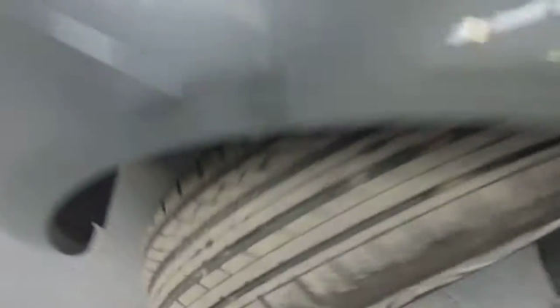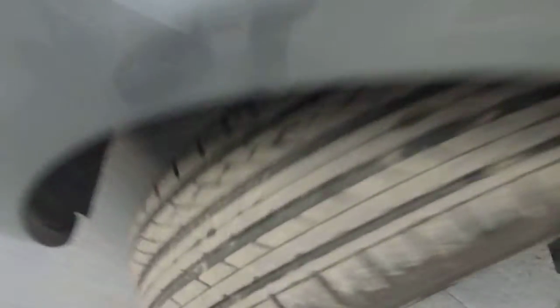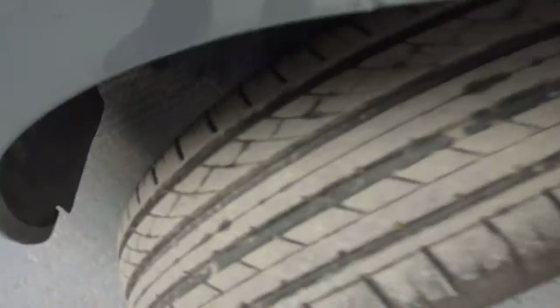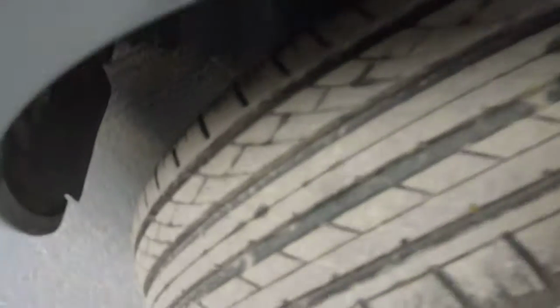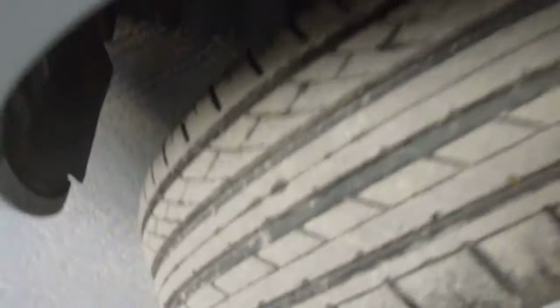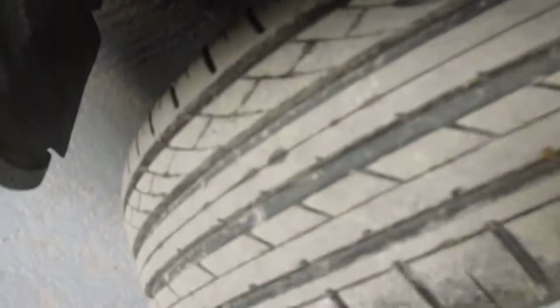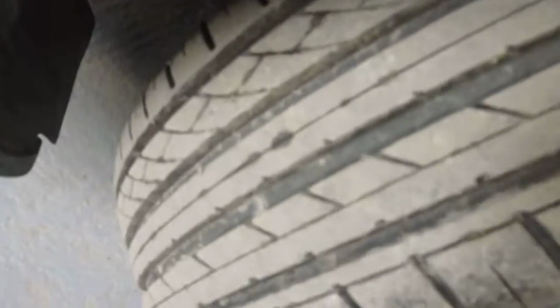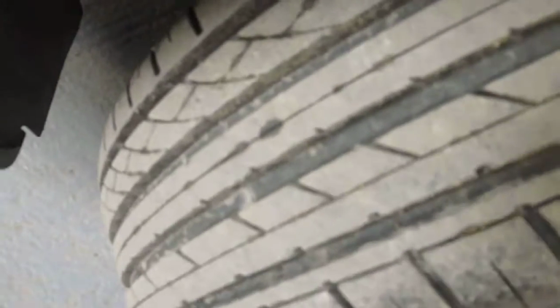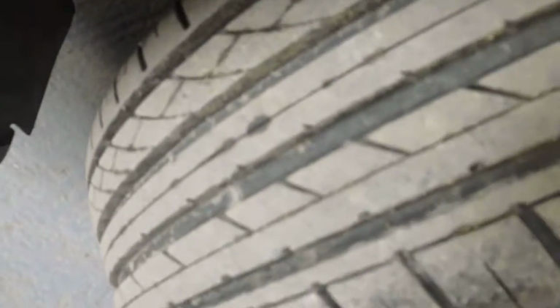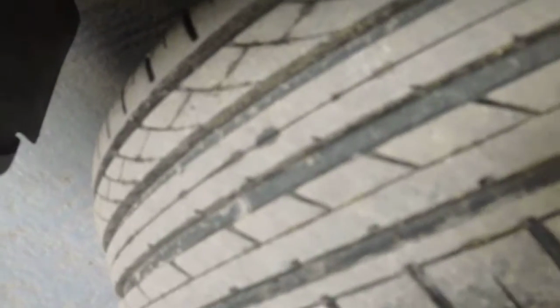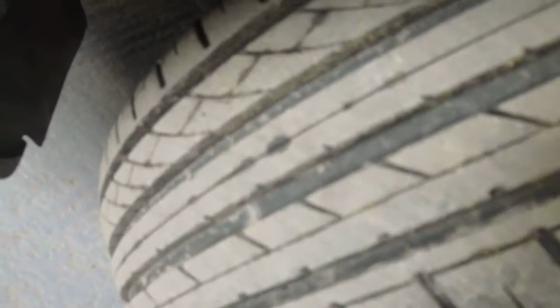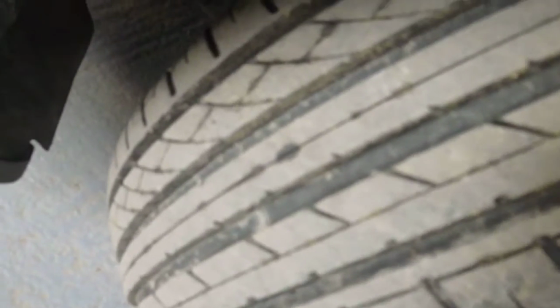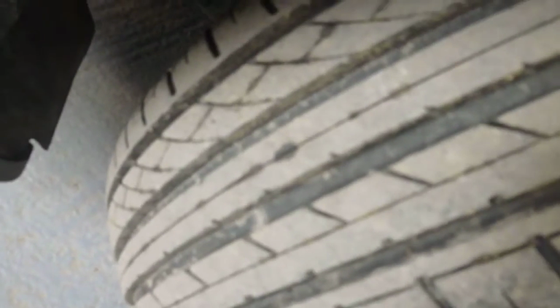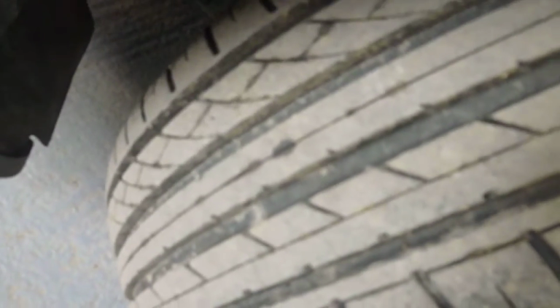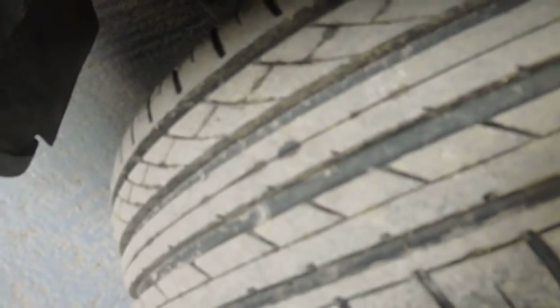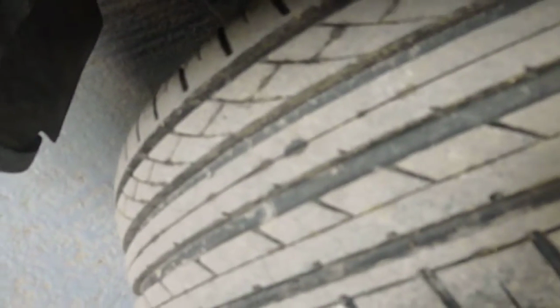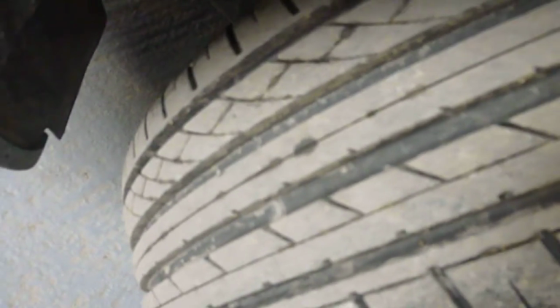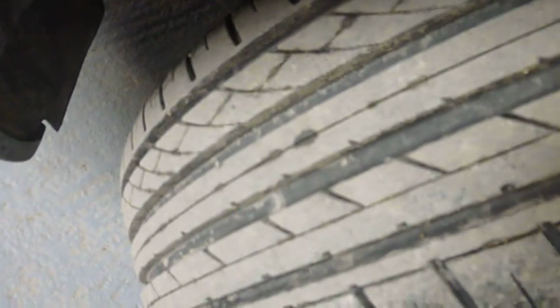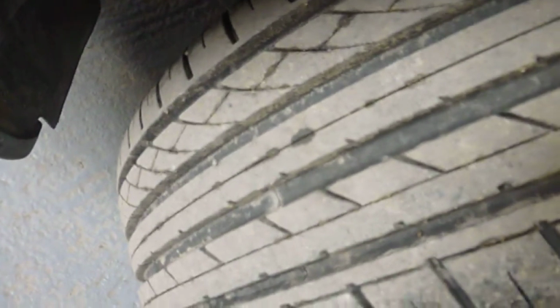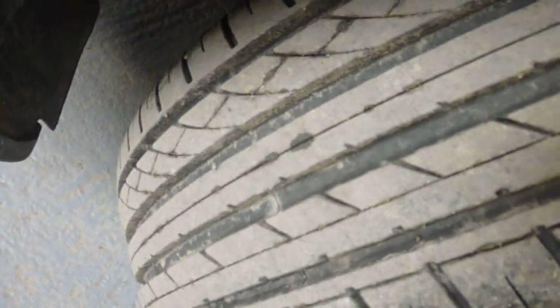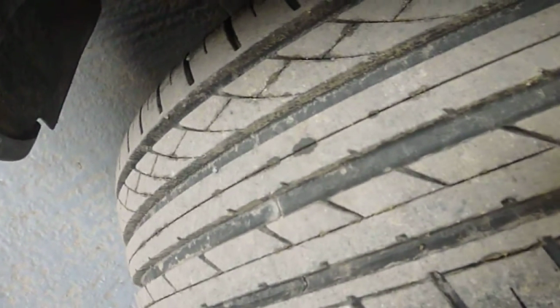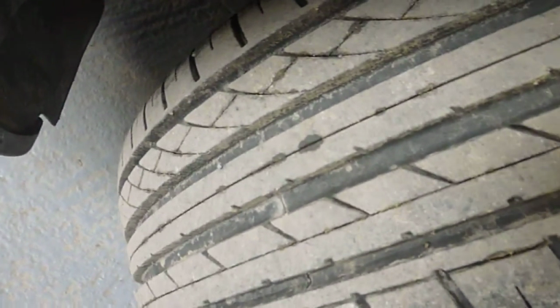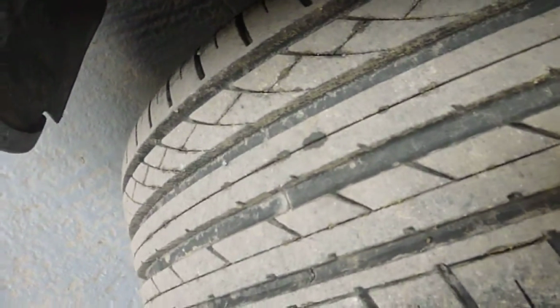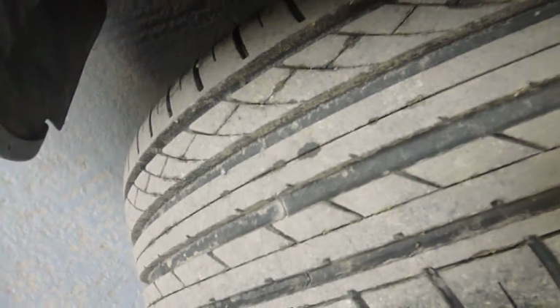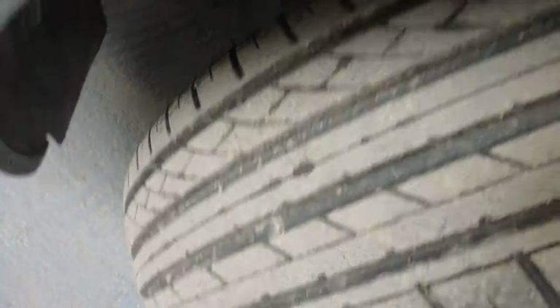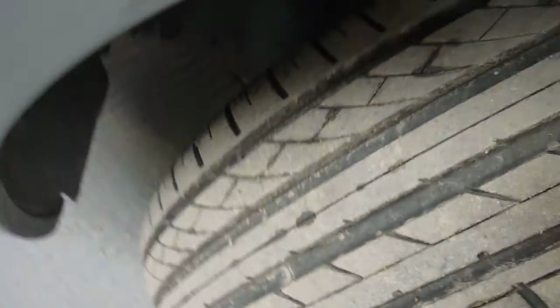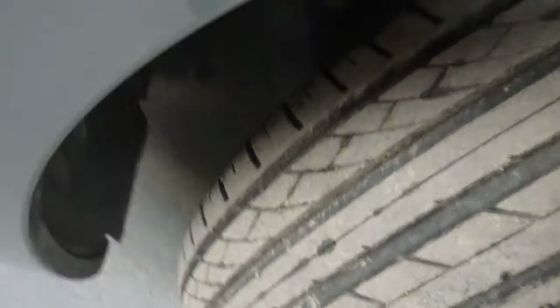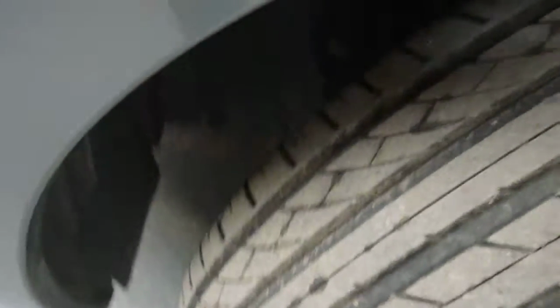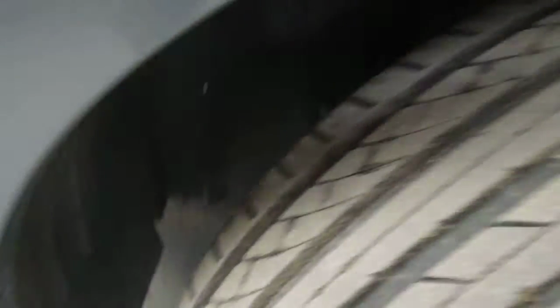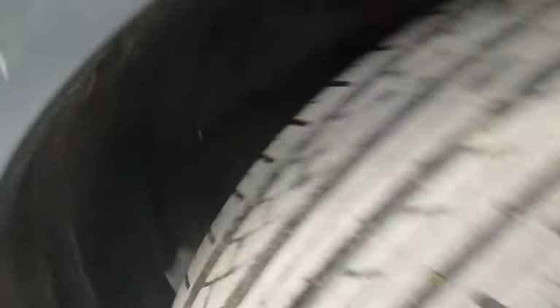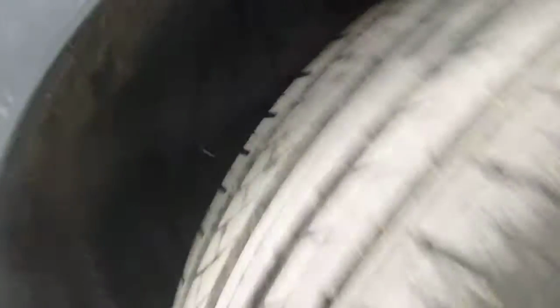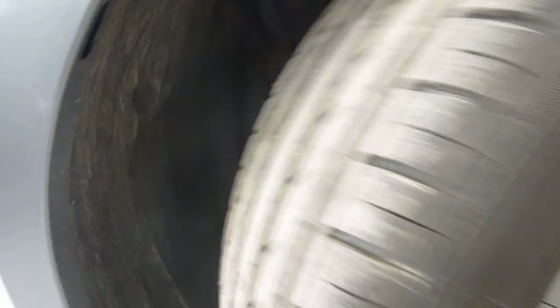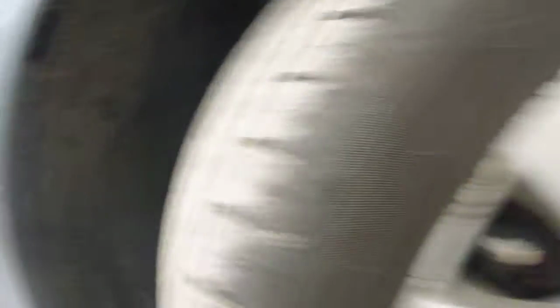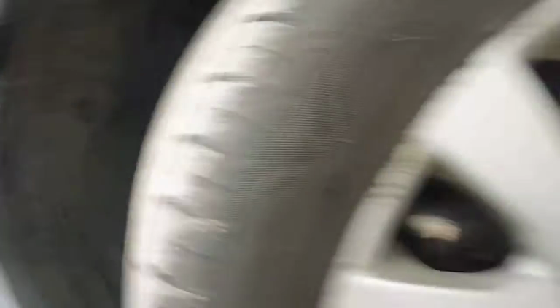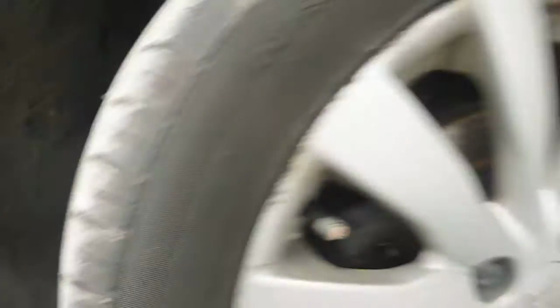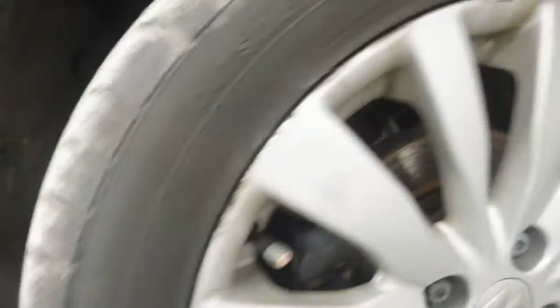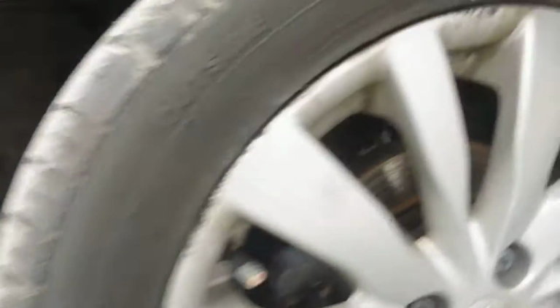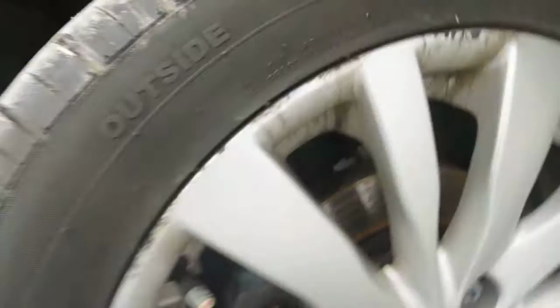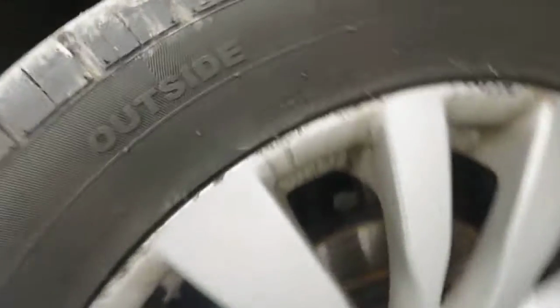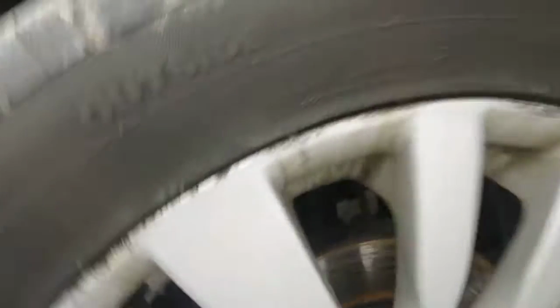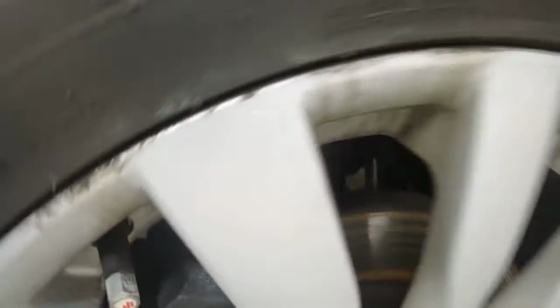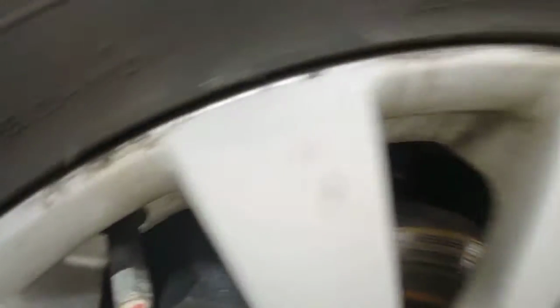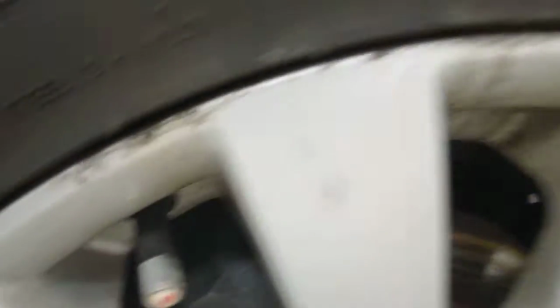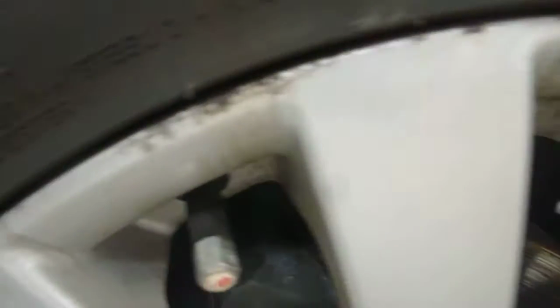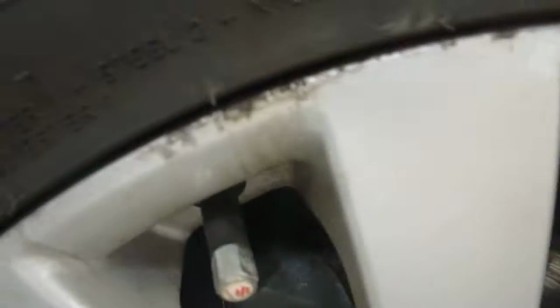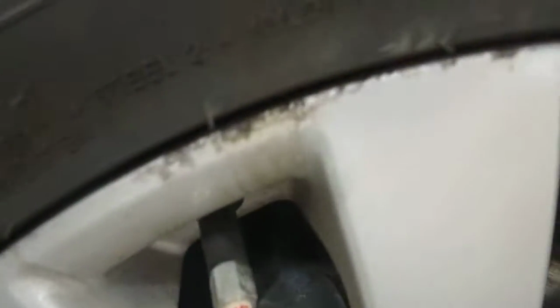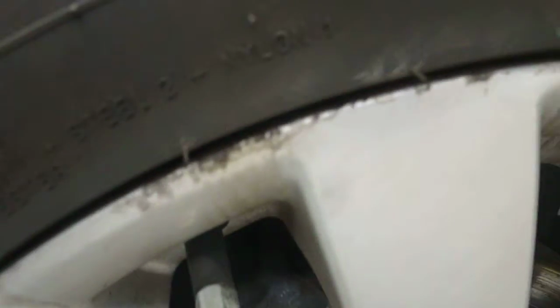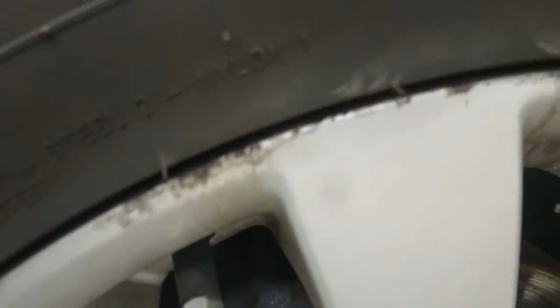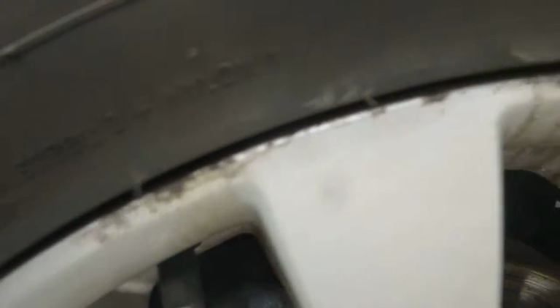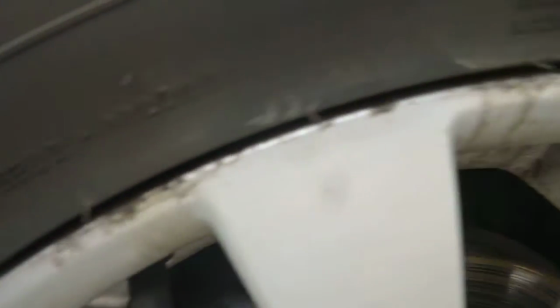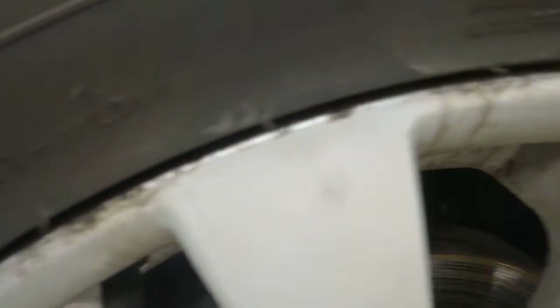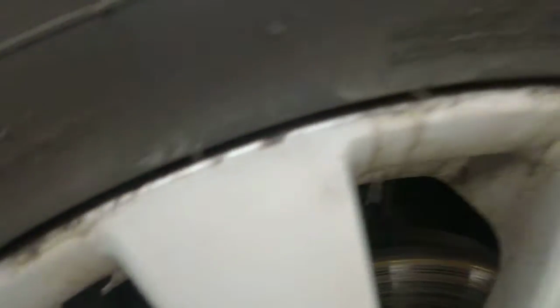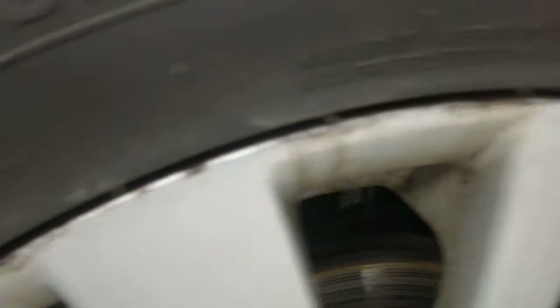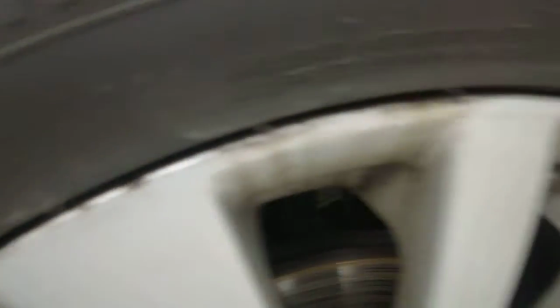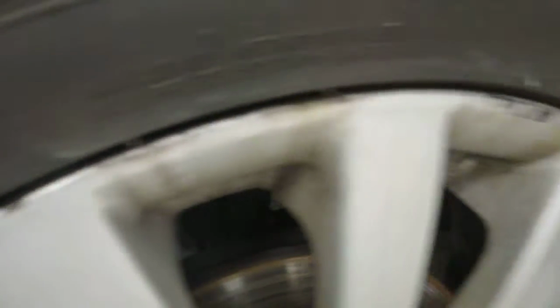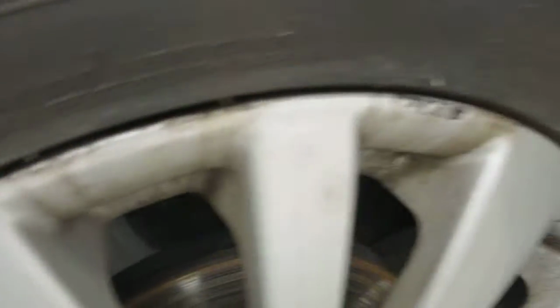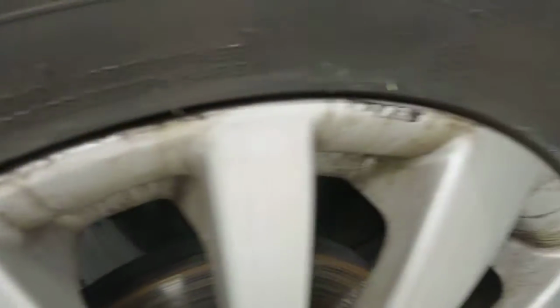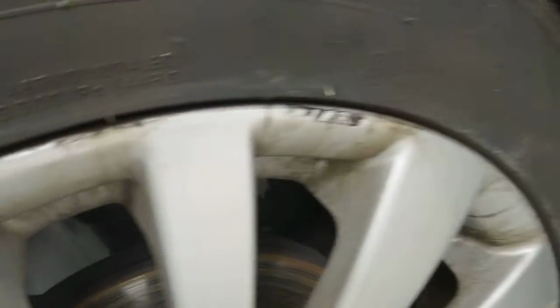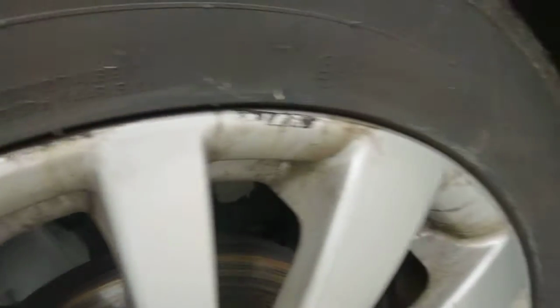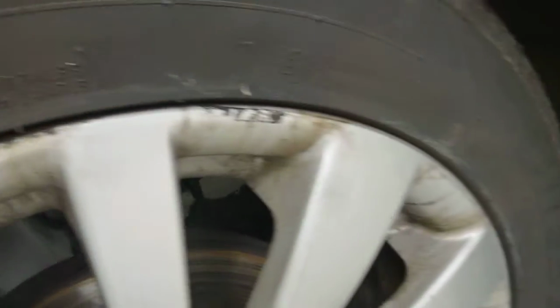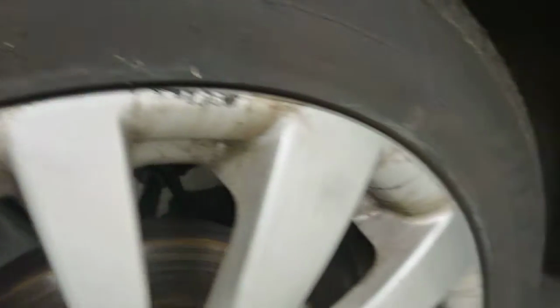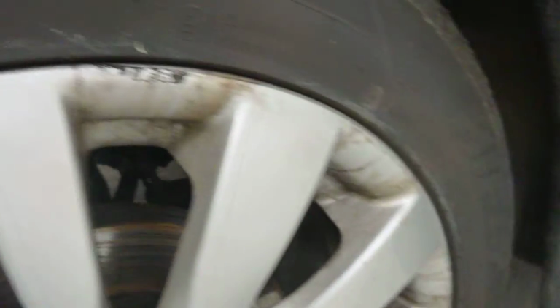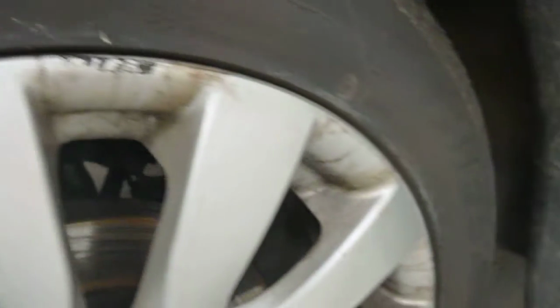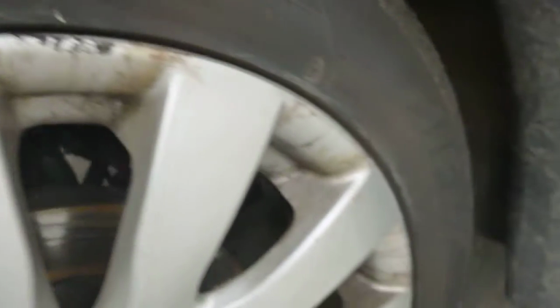Nearside front tyre again — I would say it's on 6-7mm there. There is a bit of damage on the outside of the rim on the alloy.